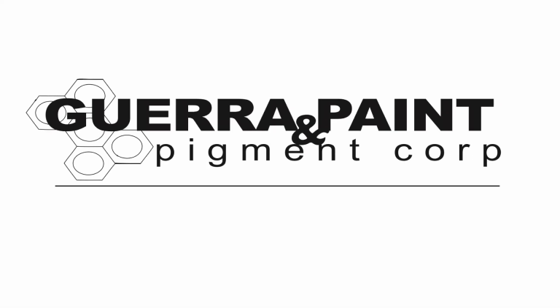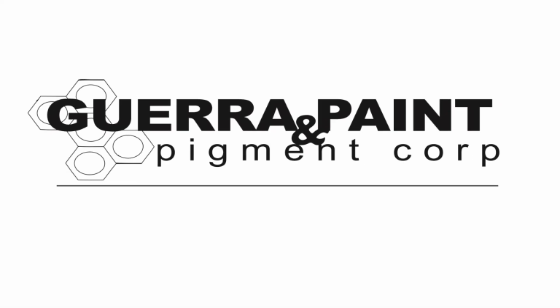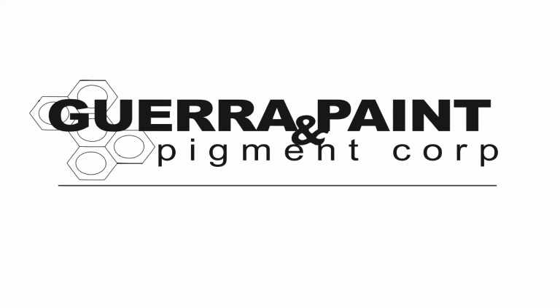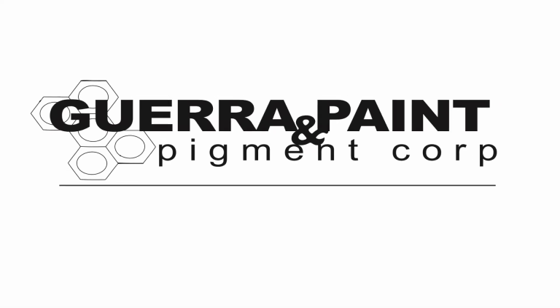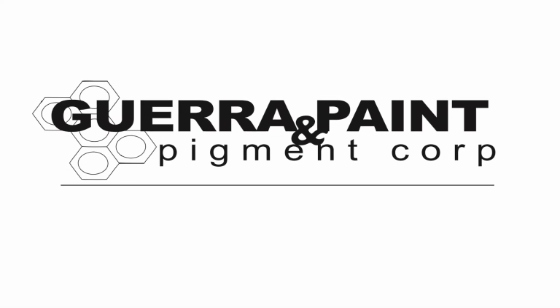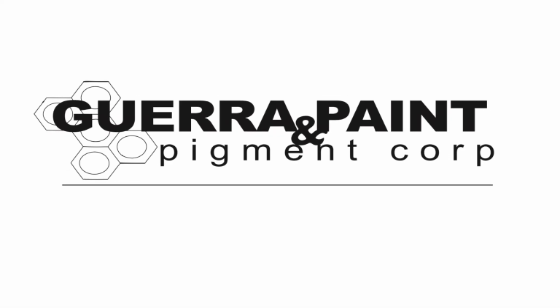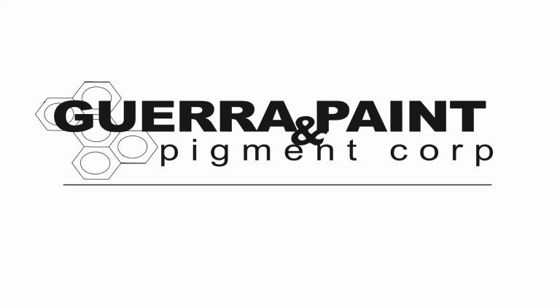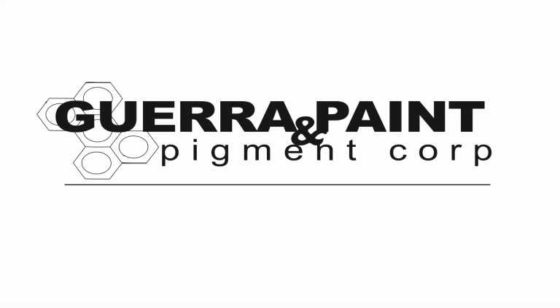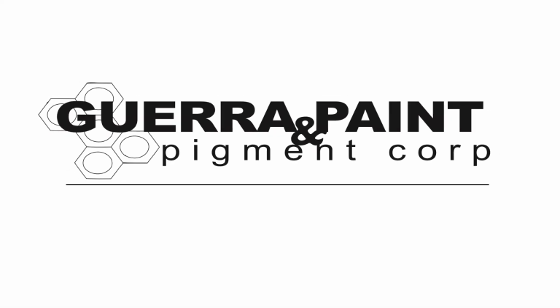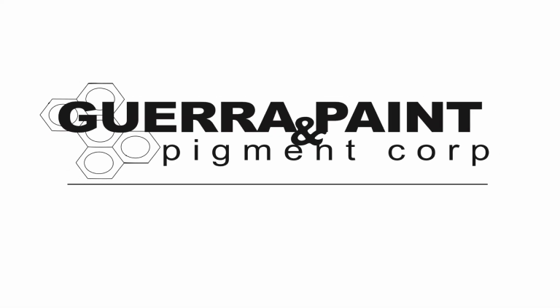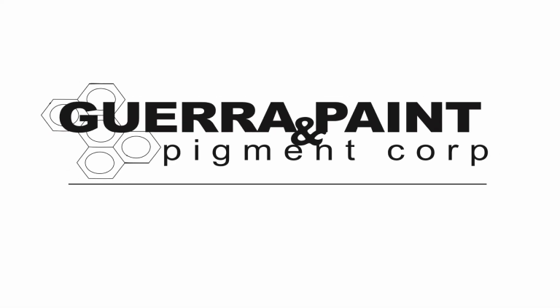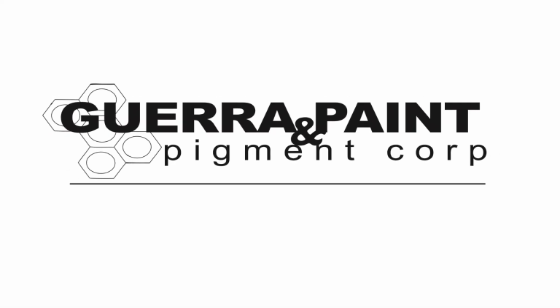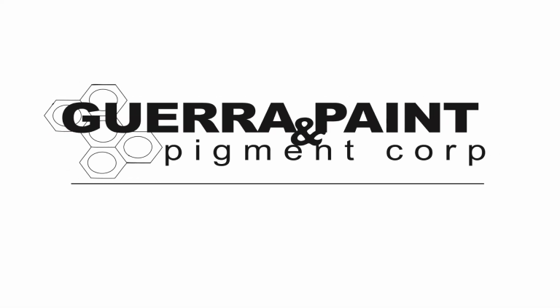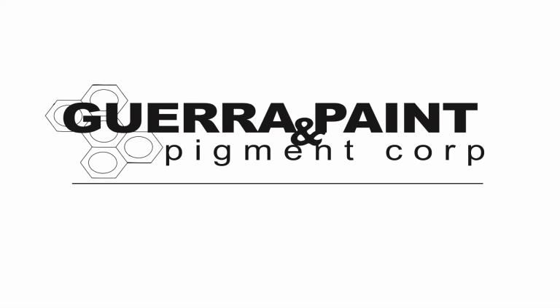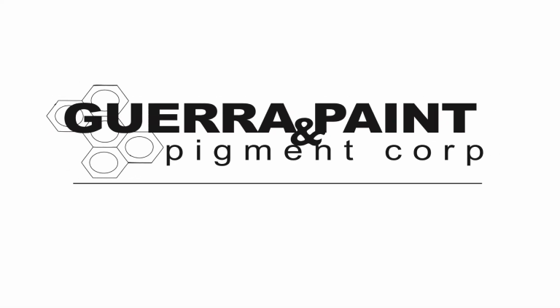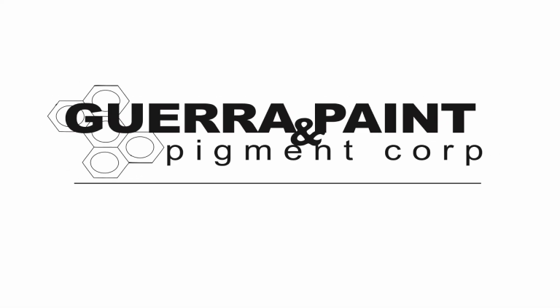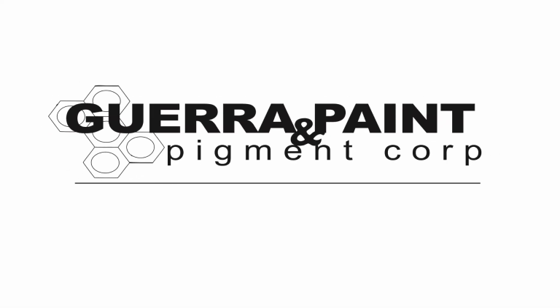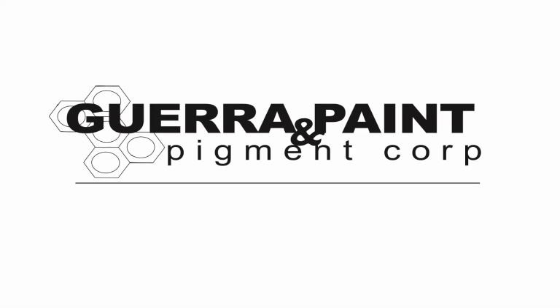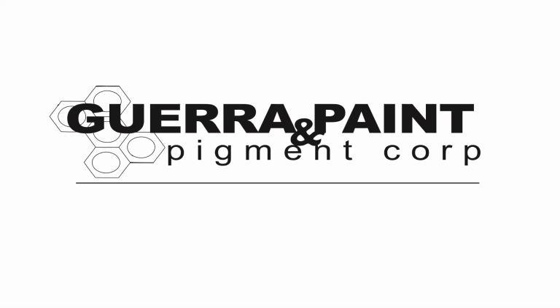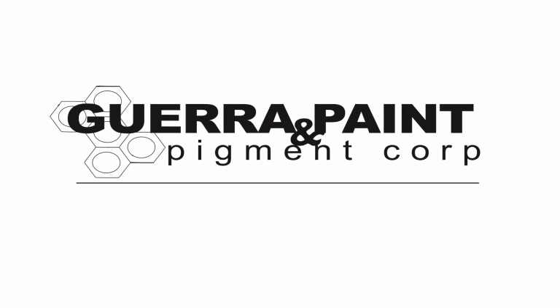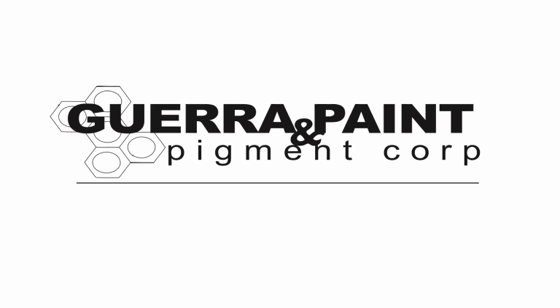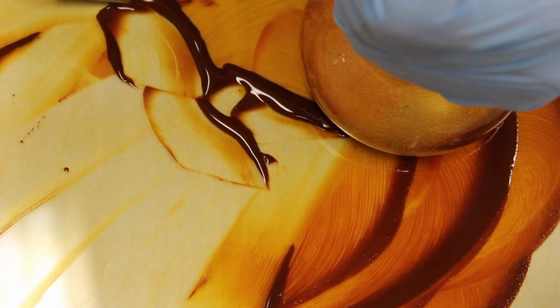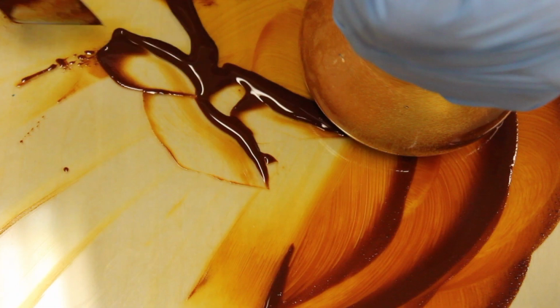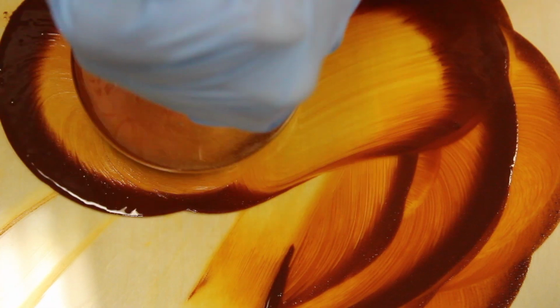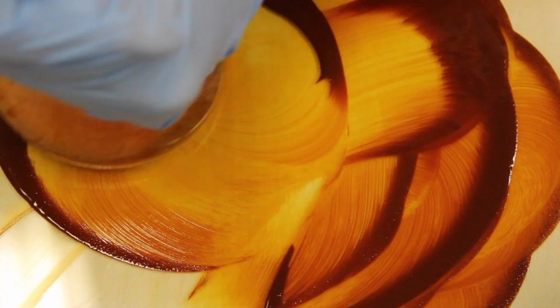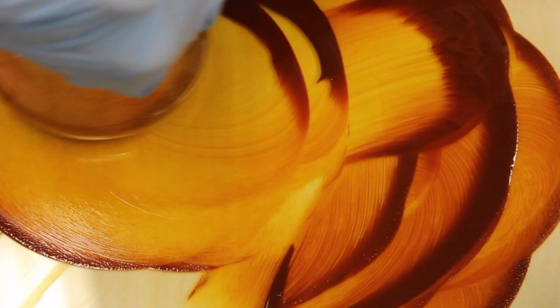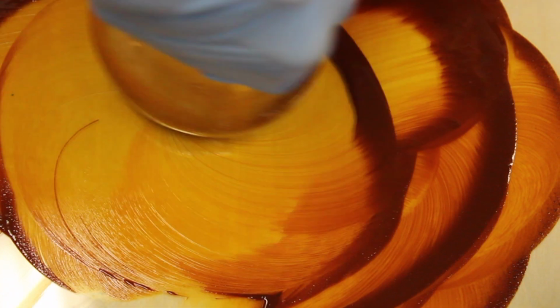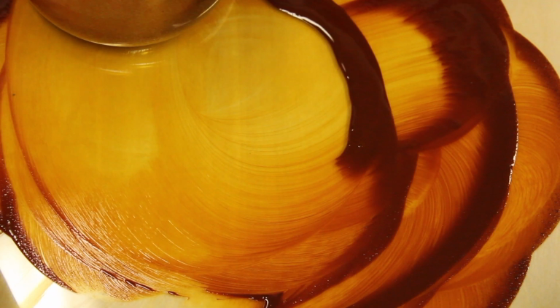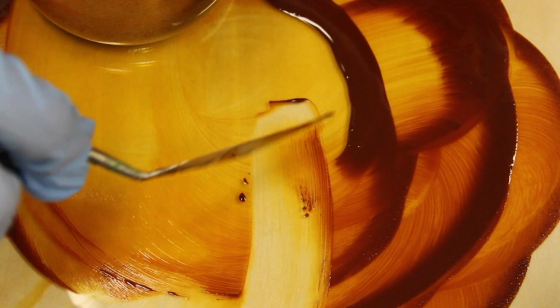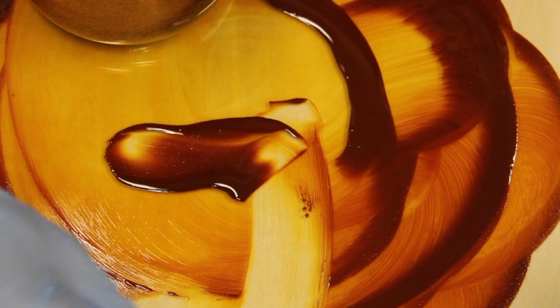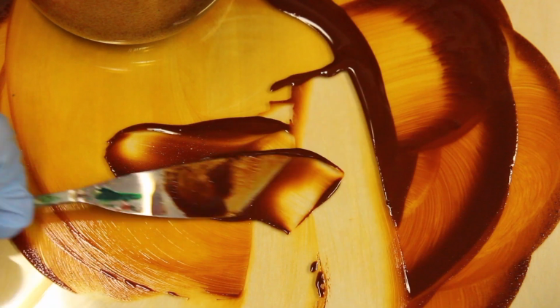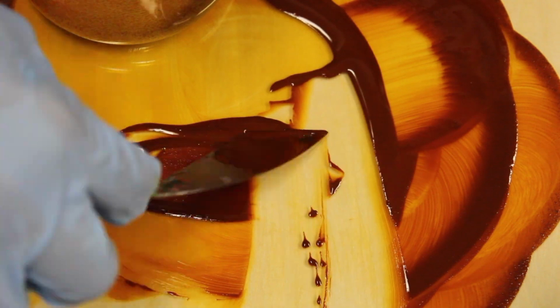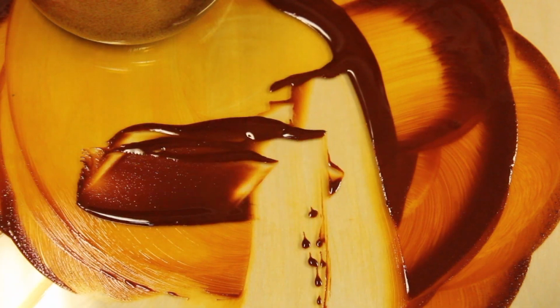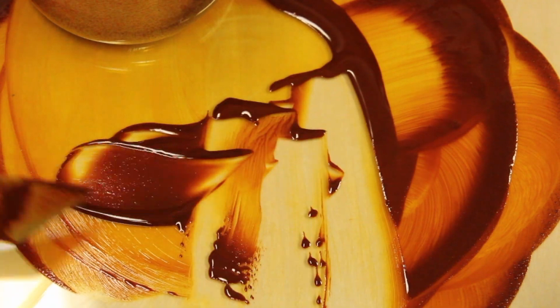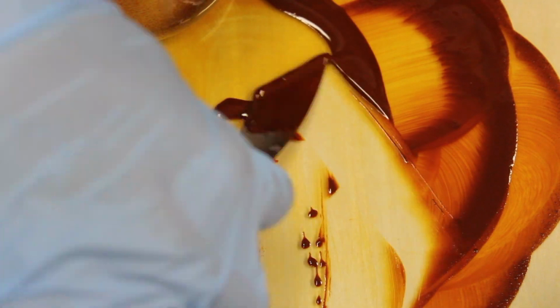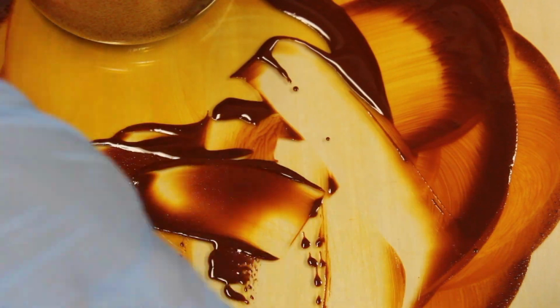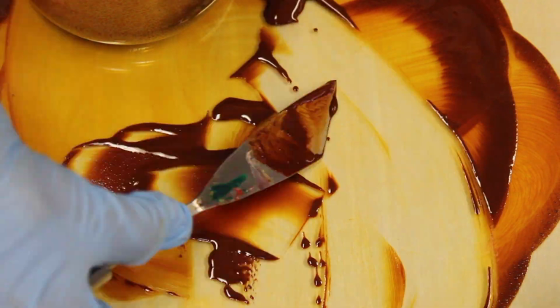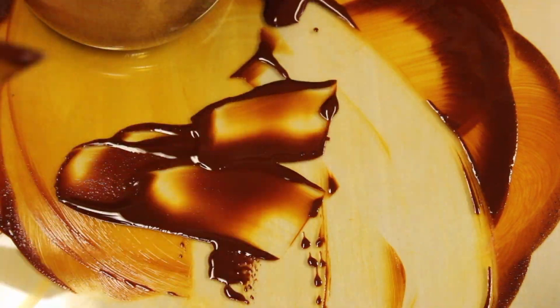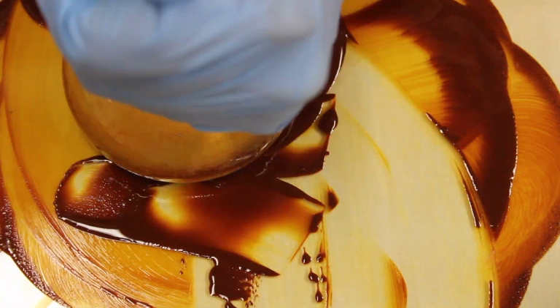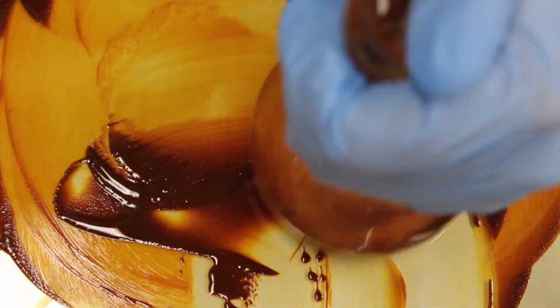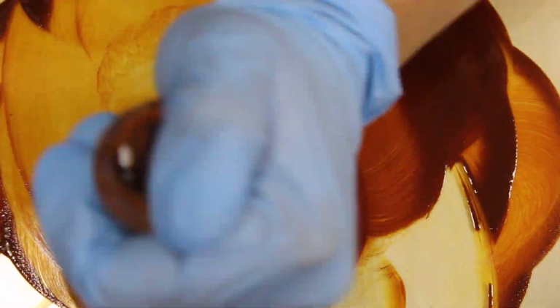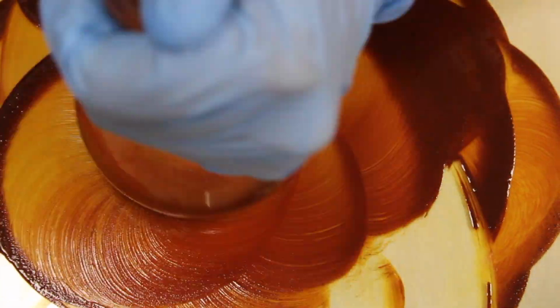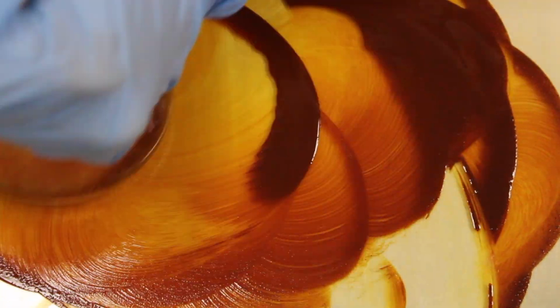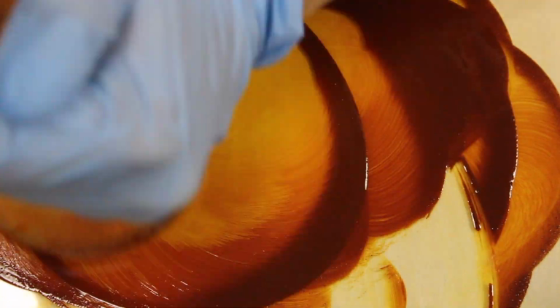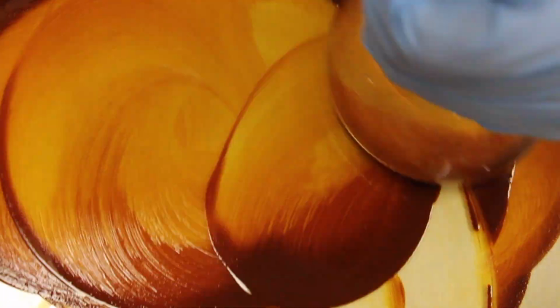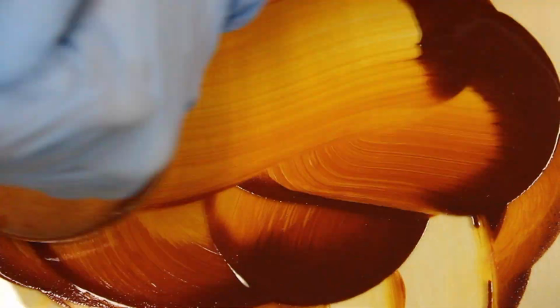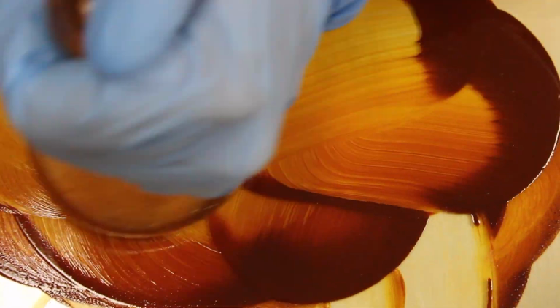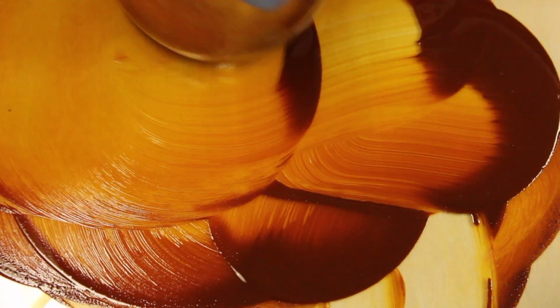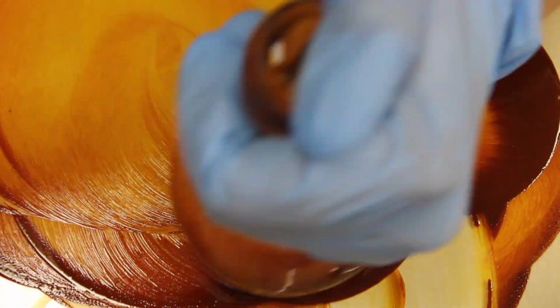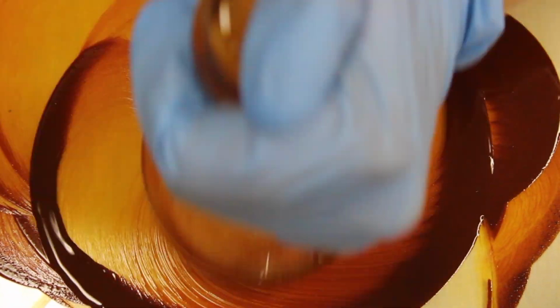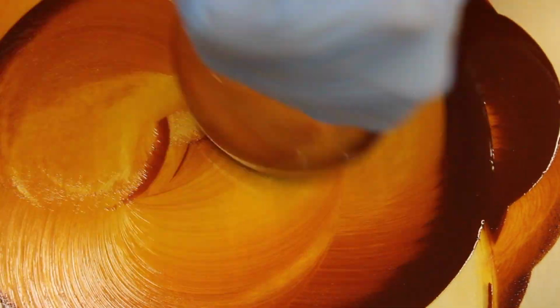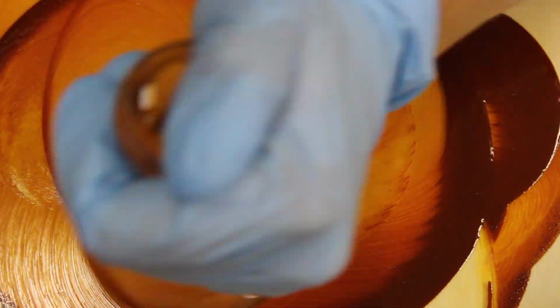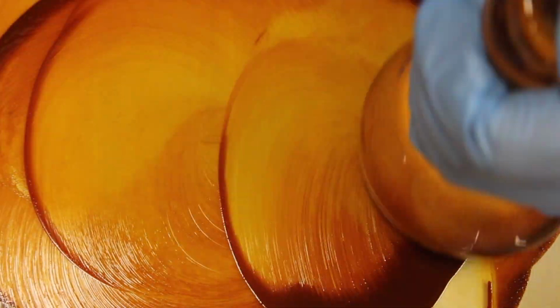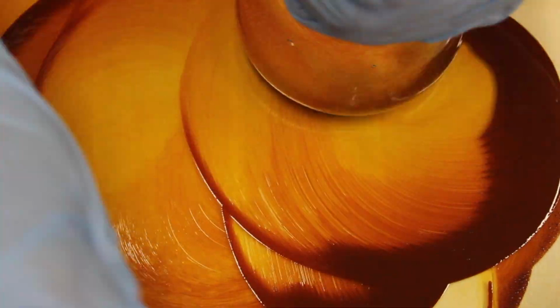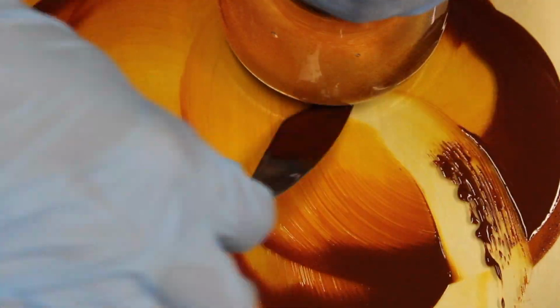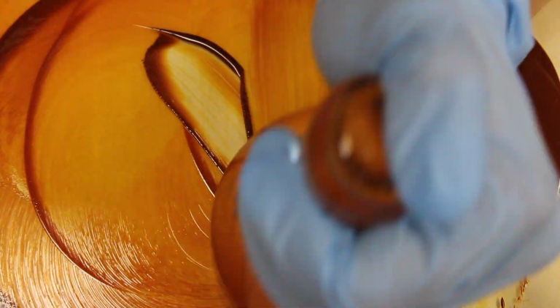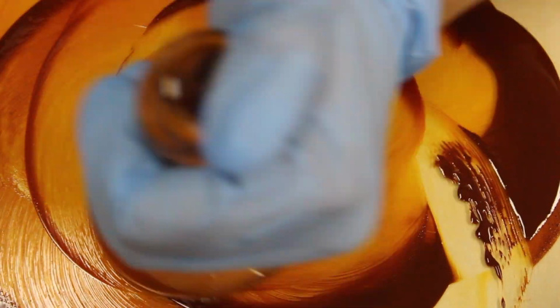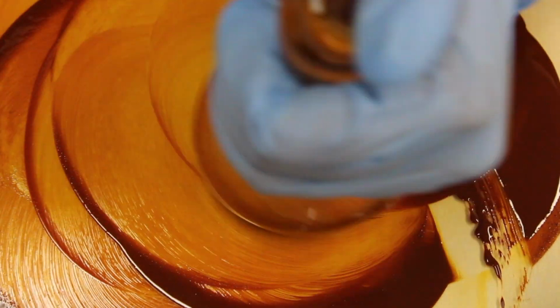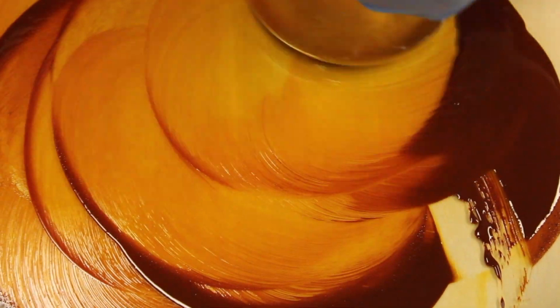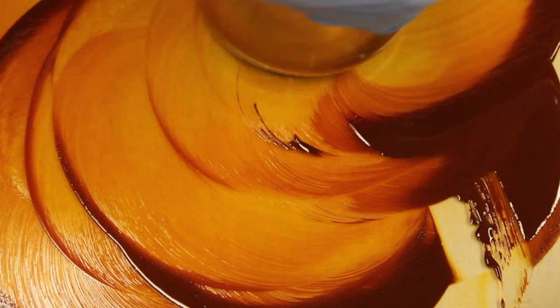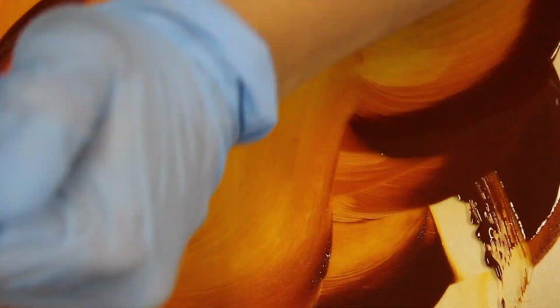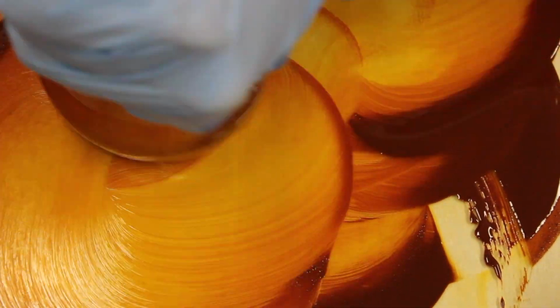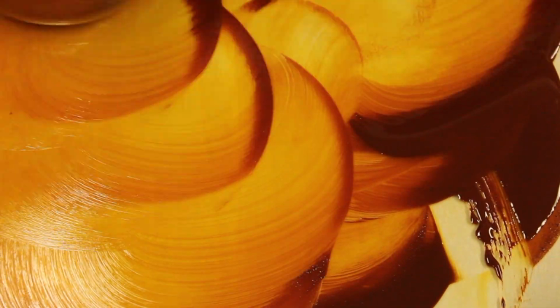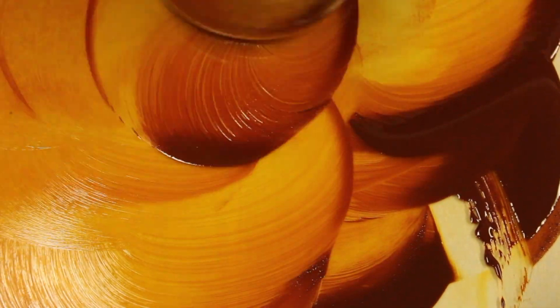Hi, this is Noelle with the Garrapaint YouTube channel. Today we'll be talking about an extremely sought after extinct pigment, Quinacridone Gold.